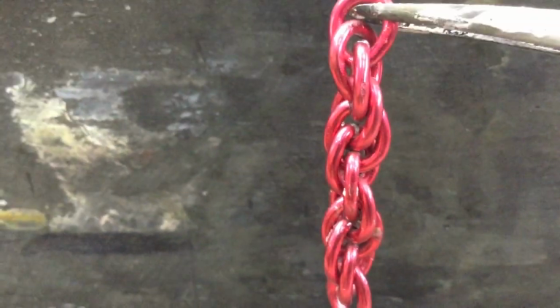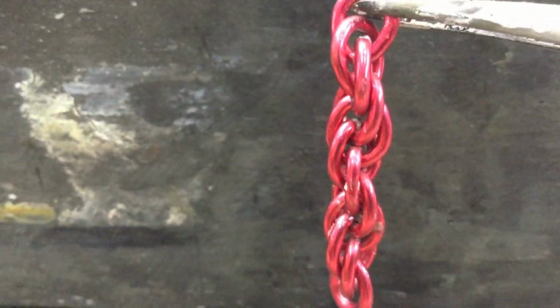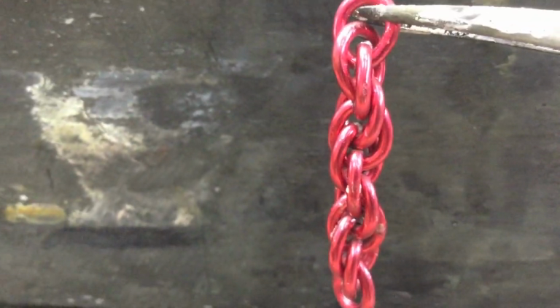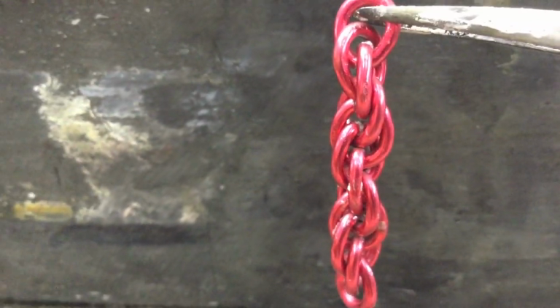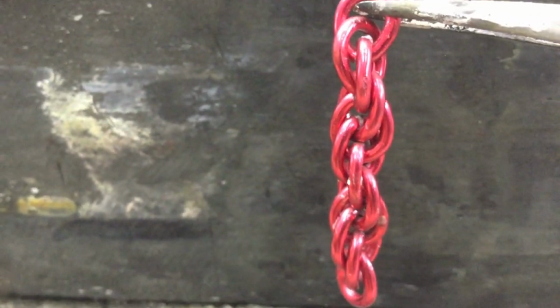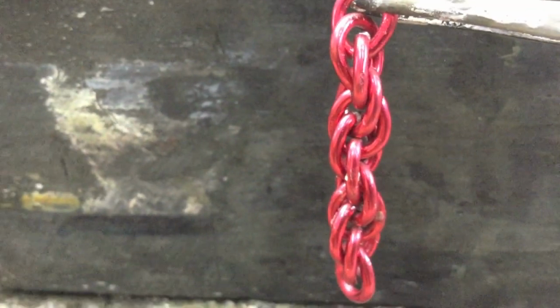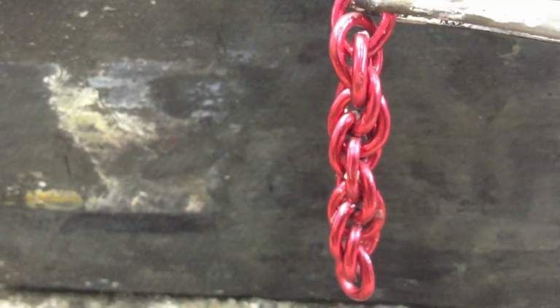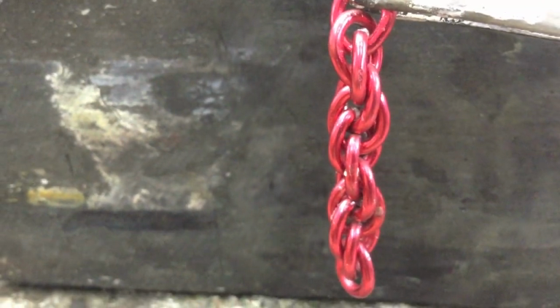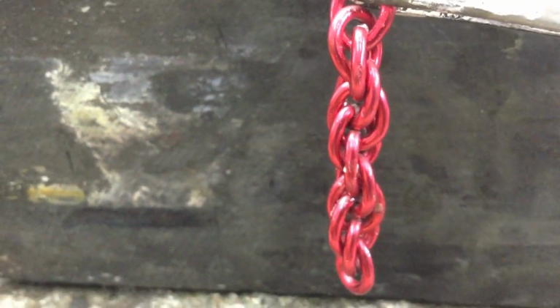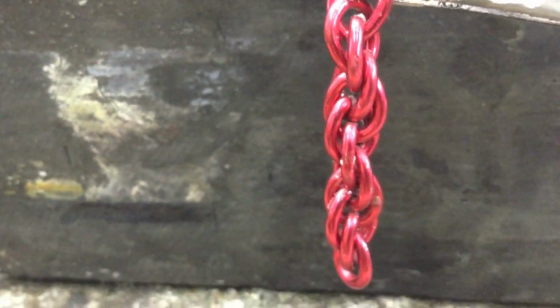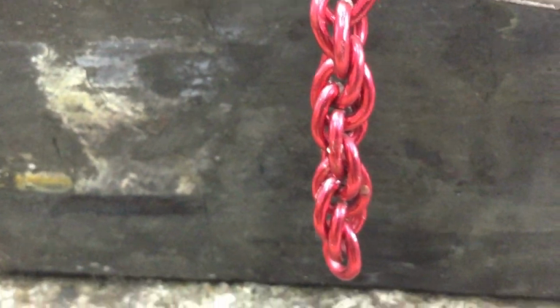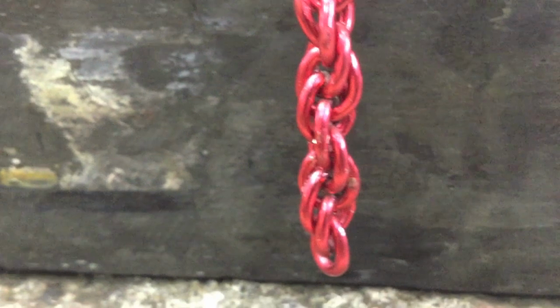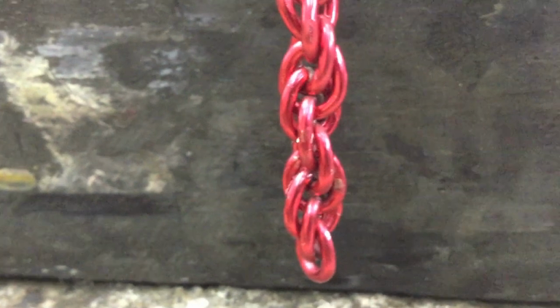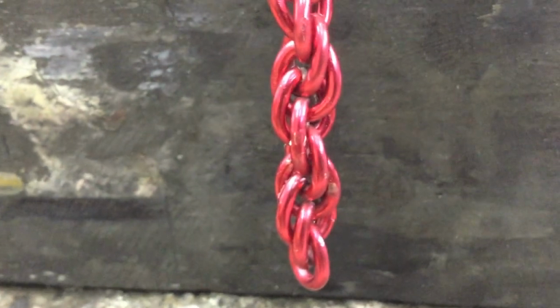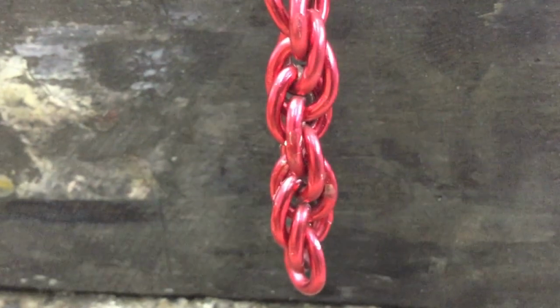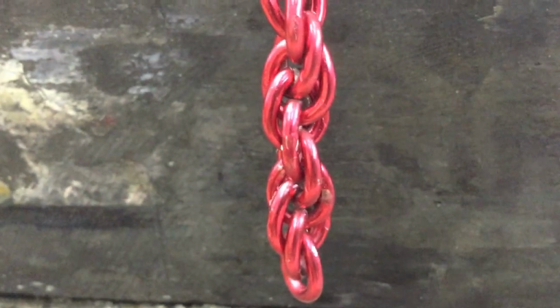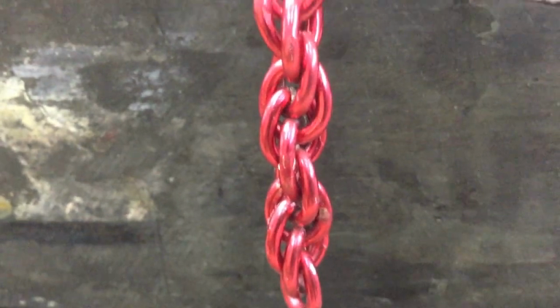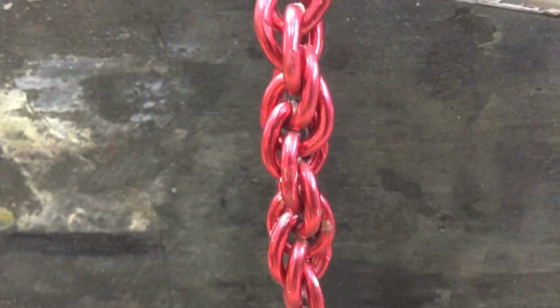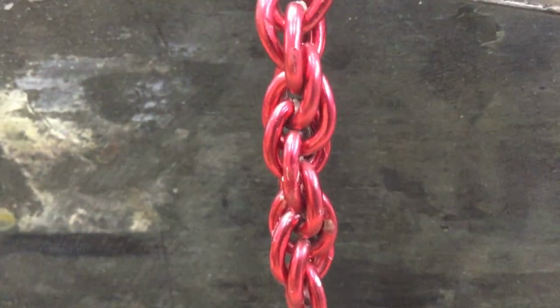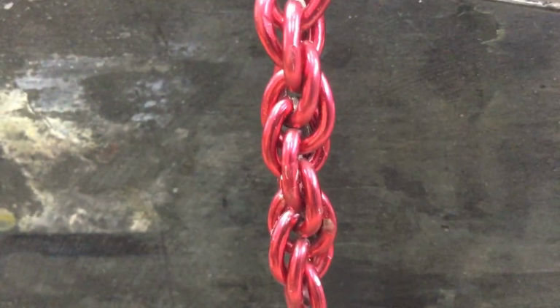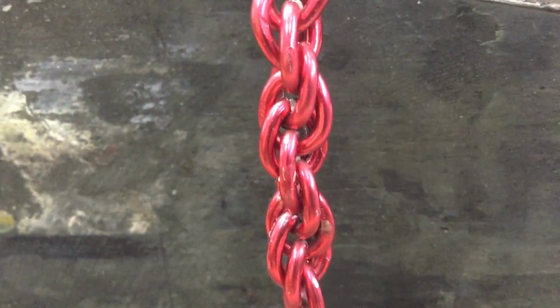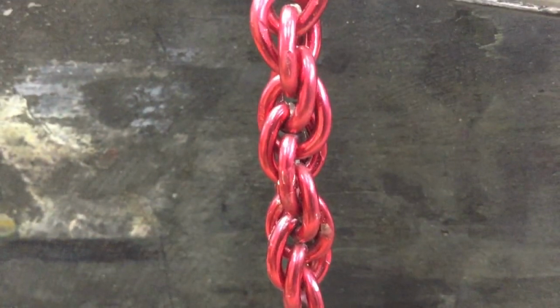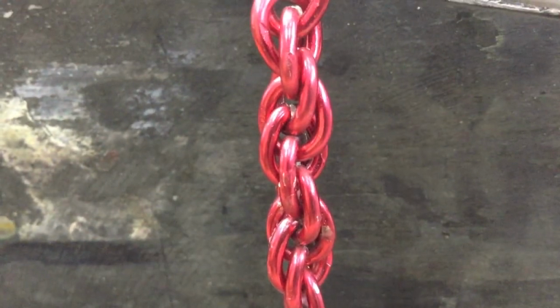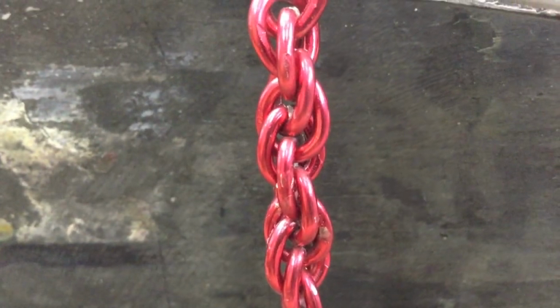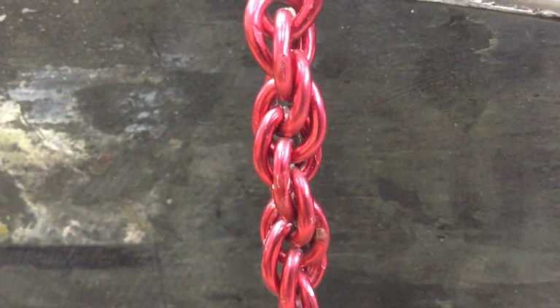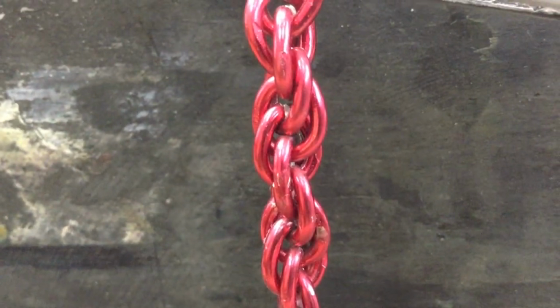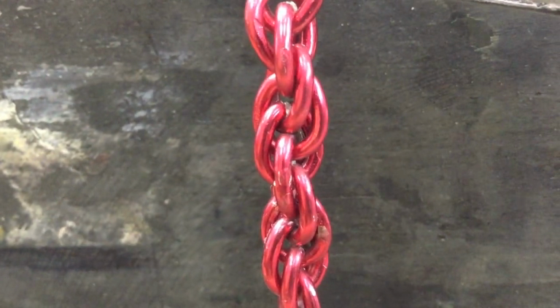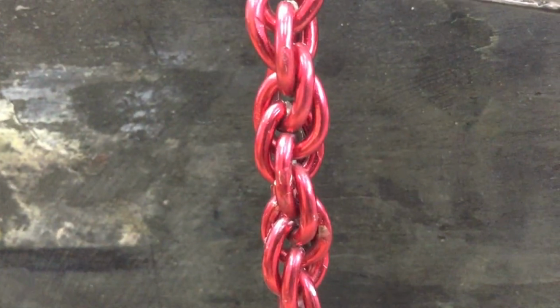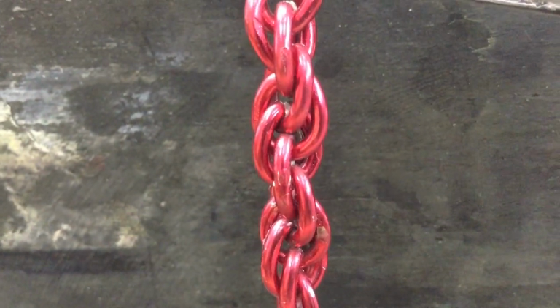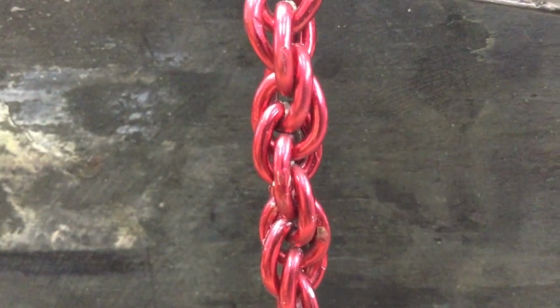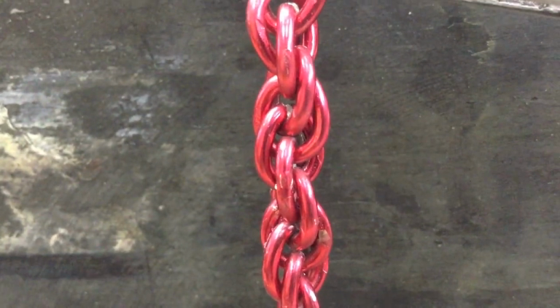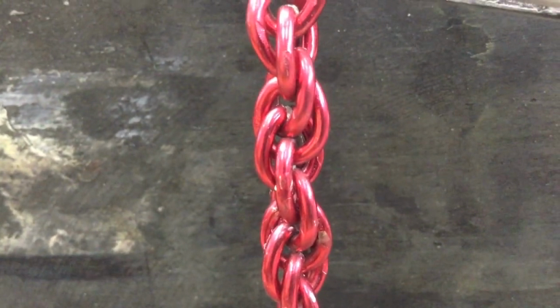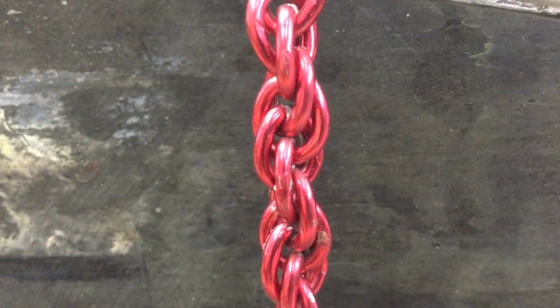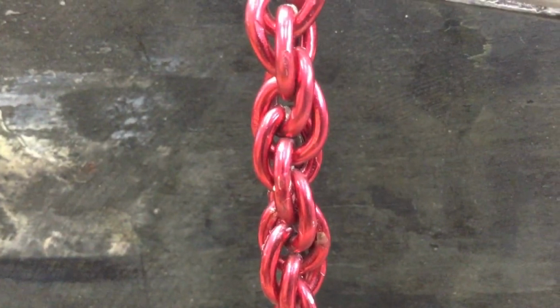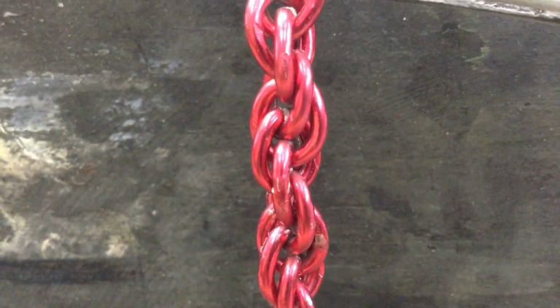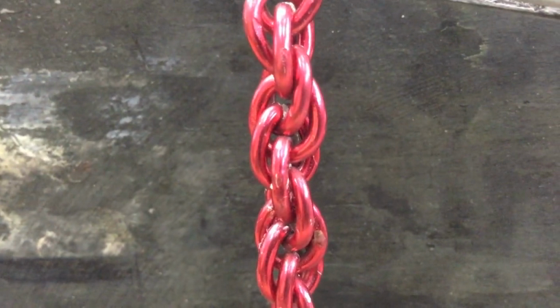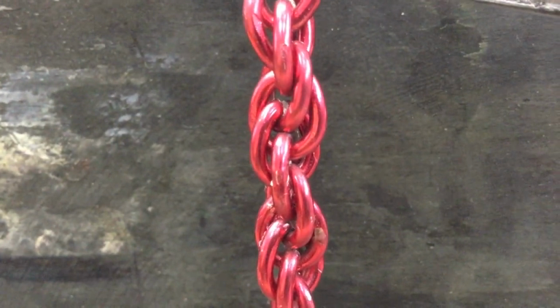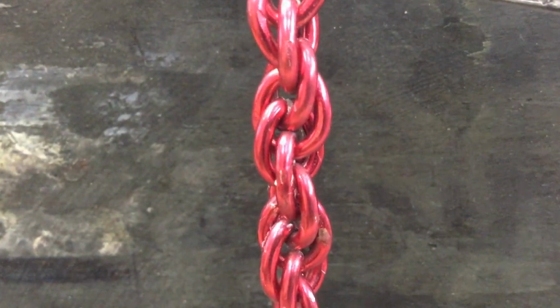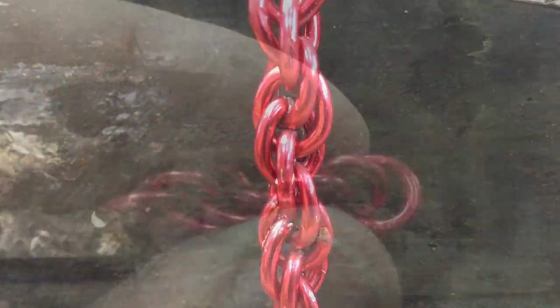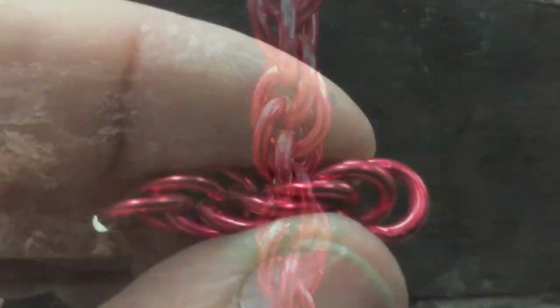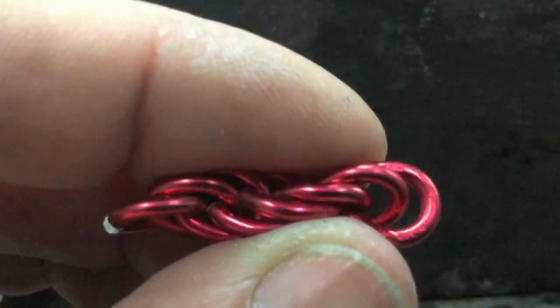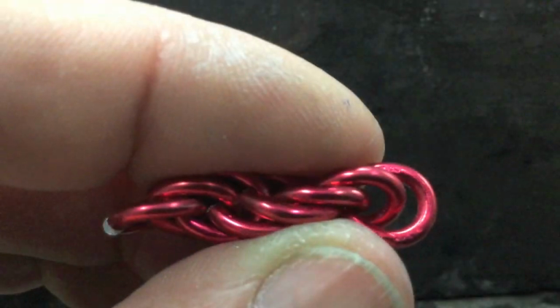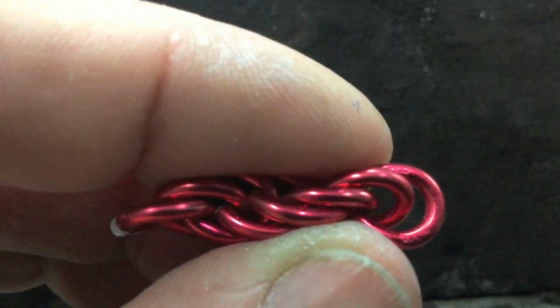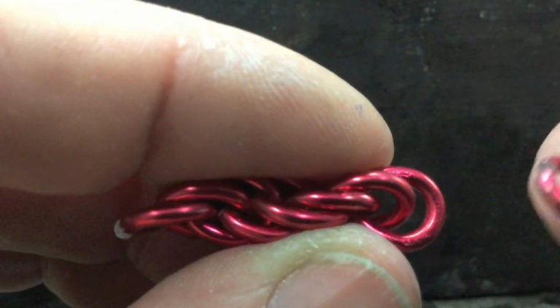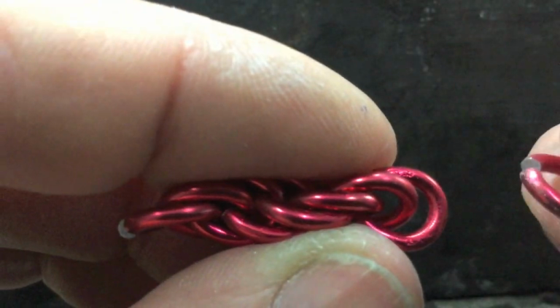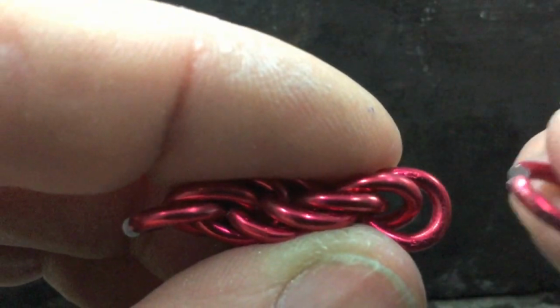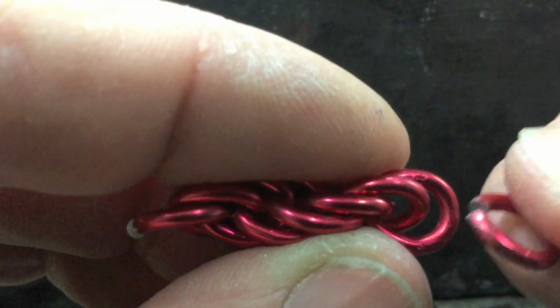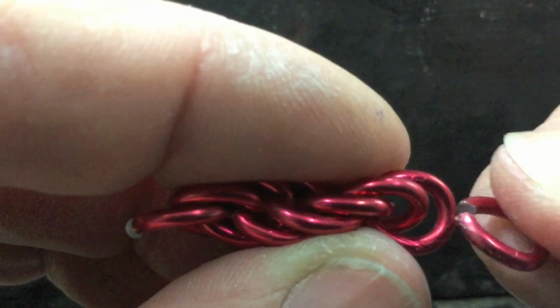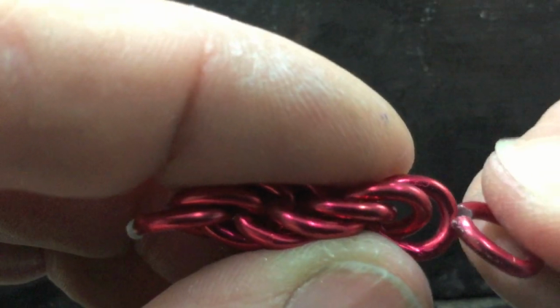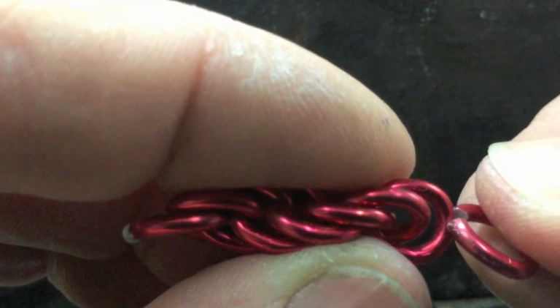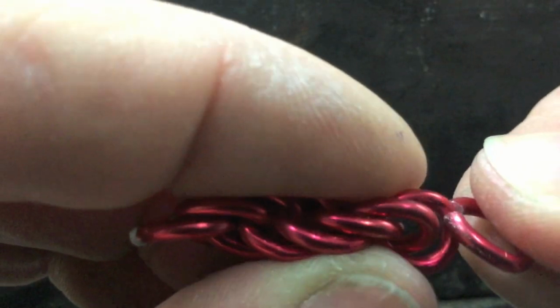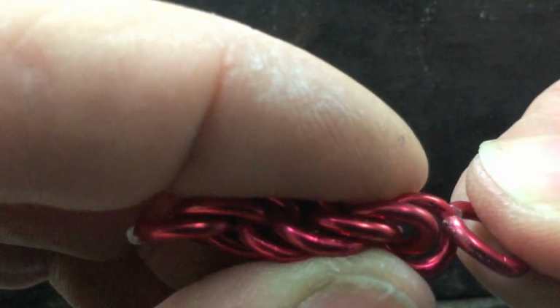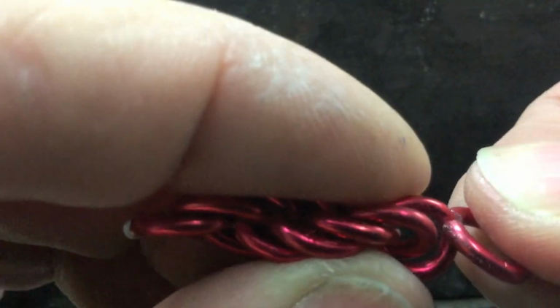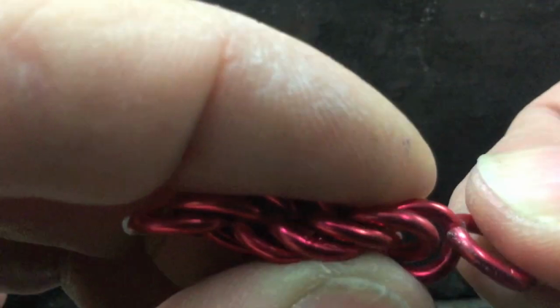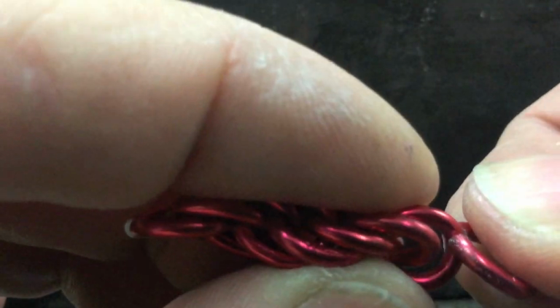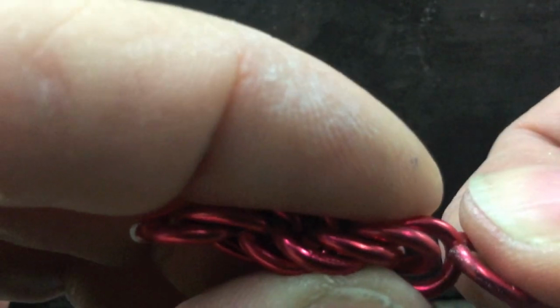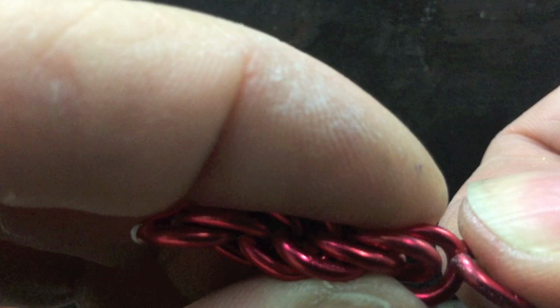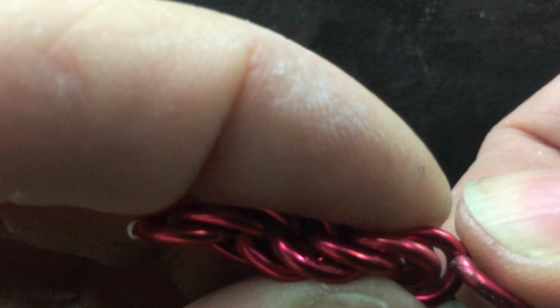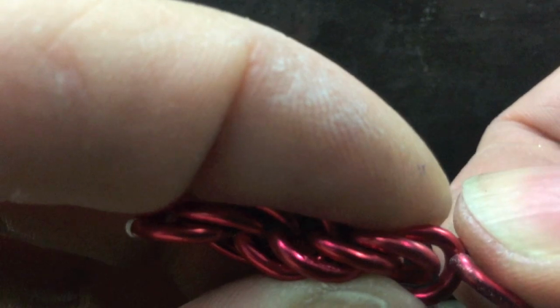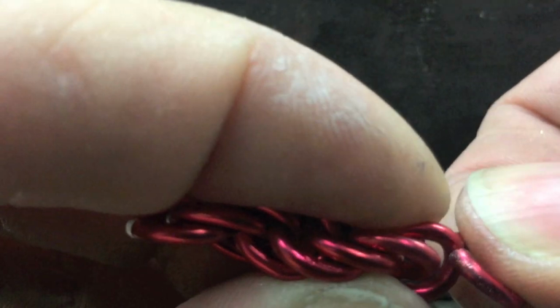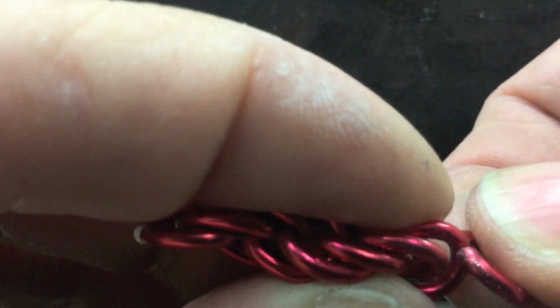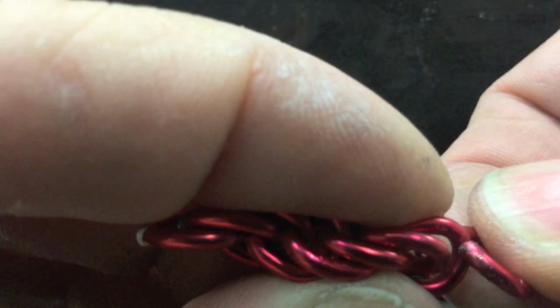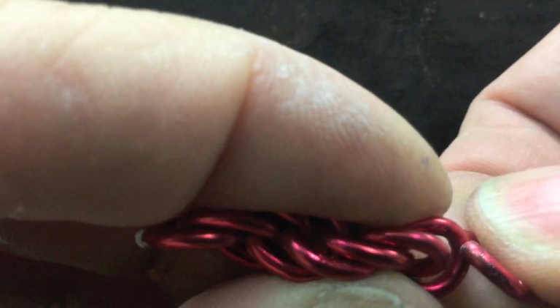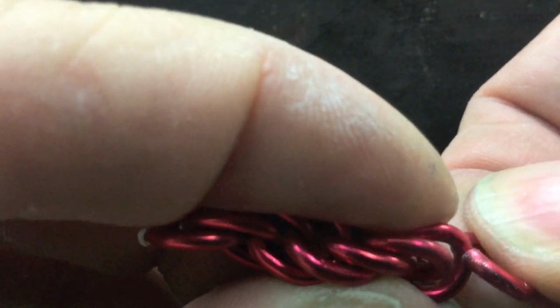When you've reached about 2 inches of your chain, make sure it hangs right and you're happy with it before carrying on.